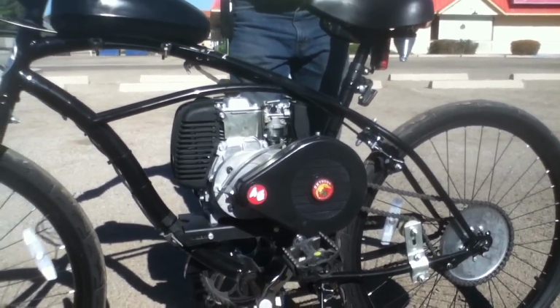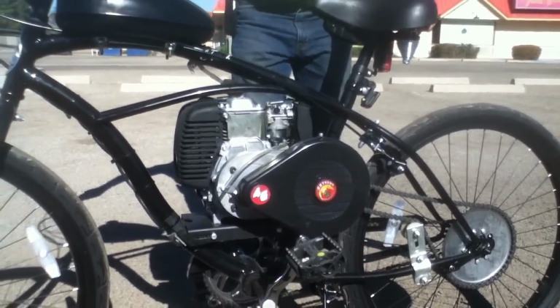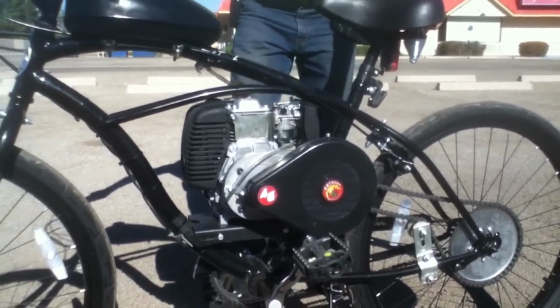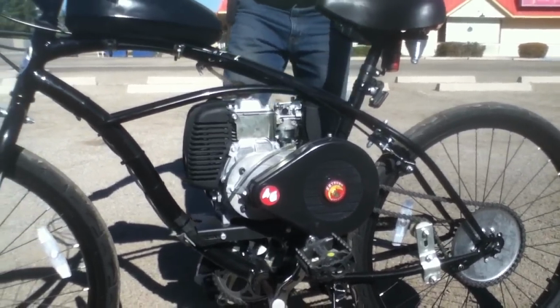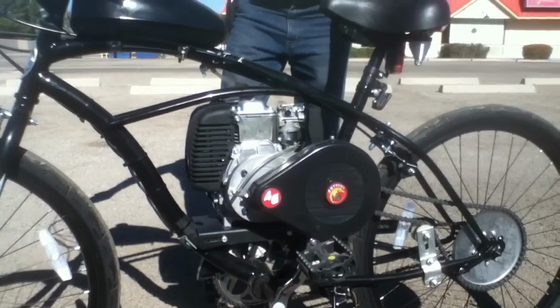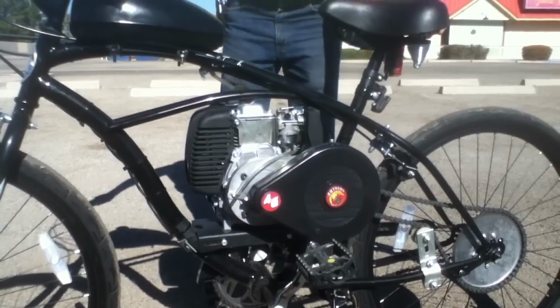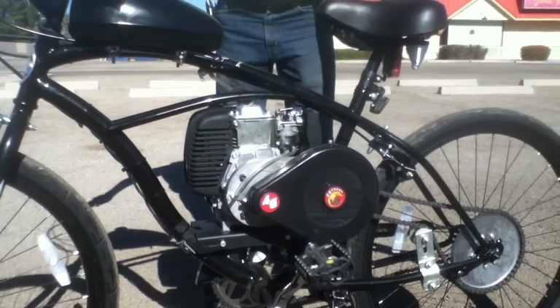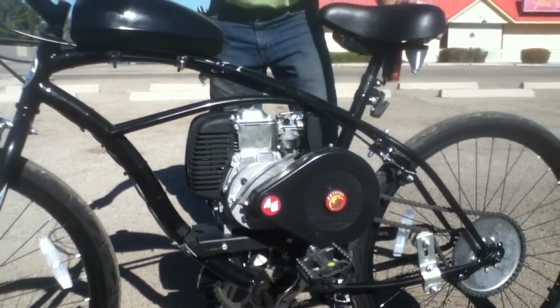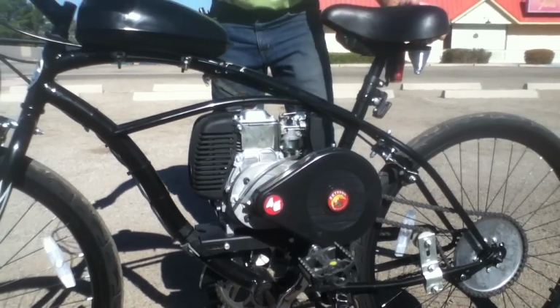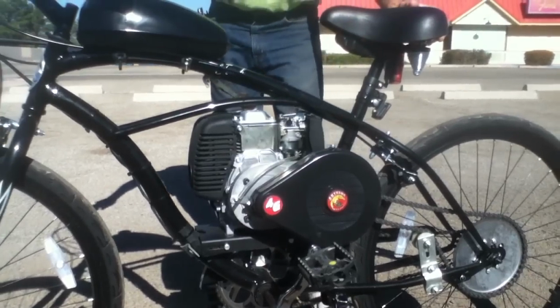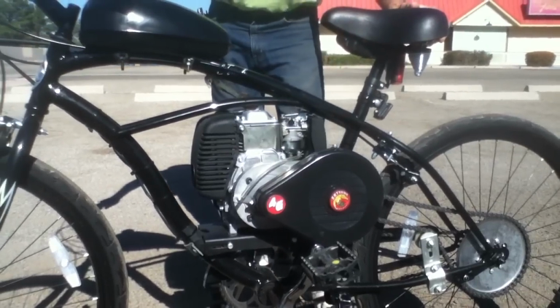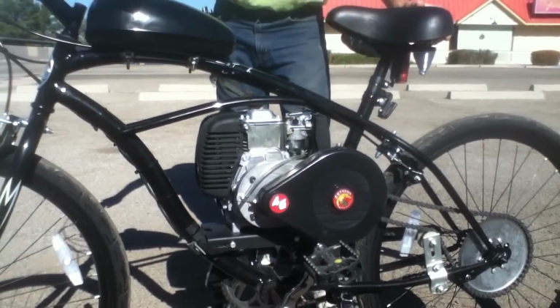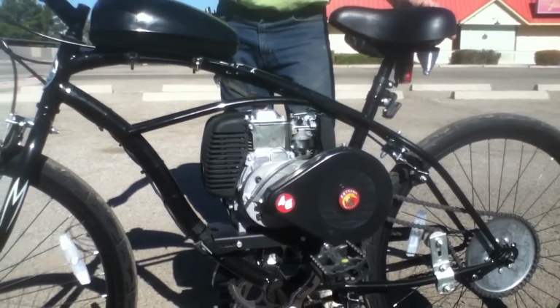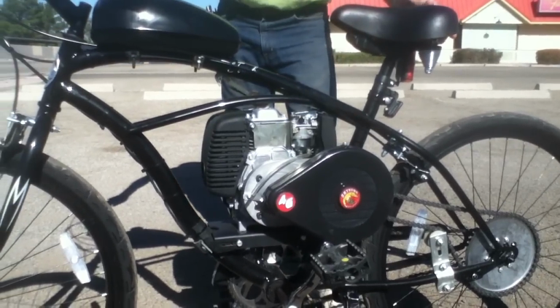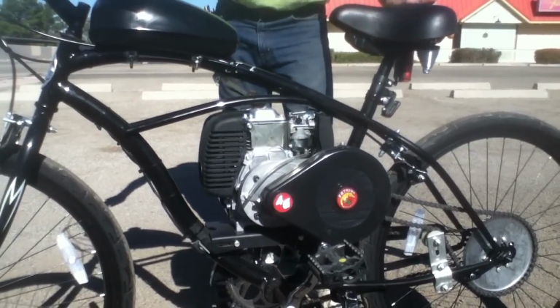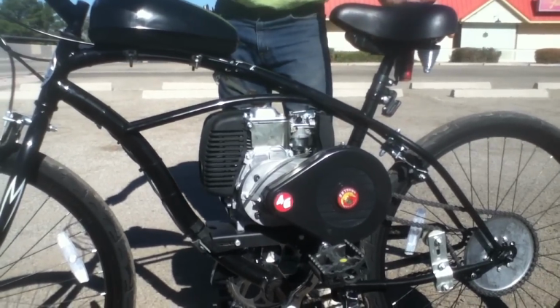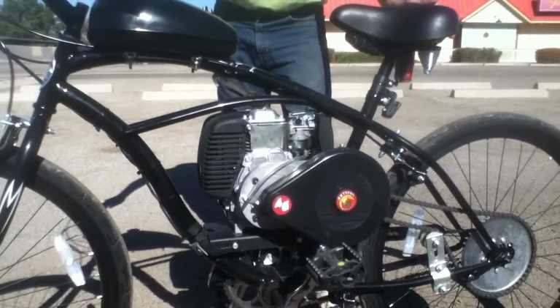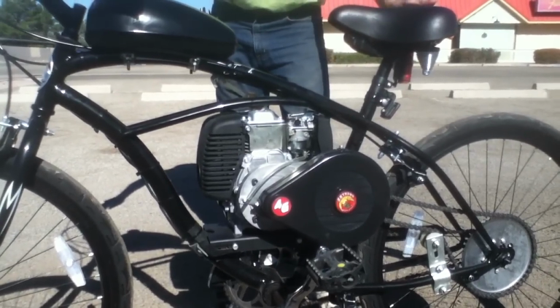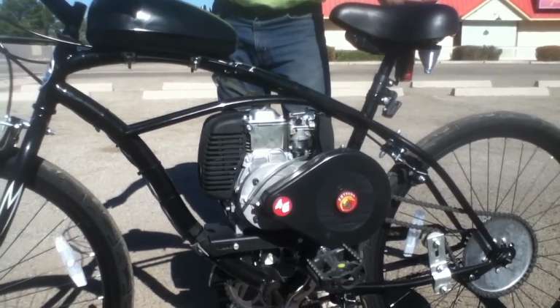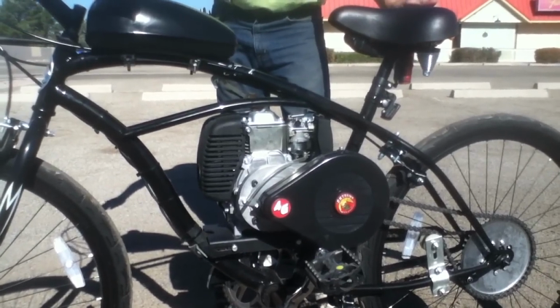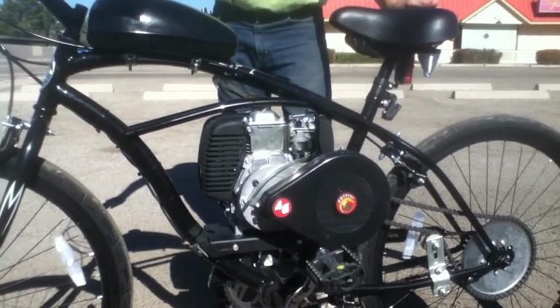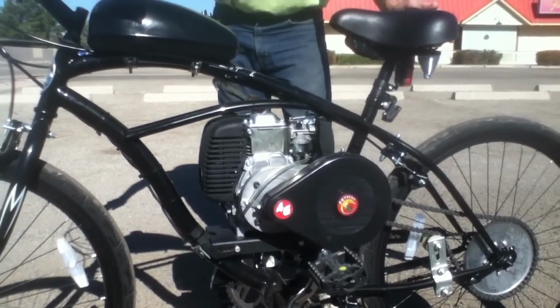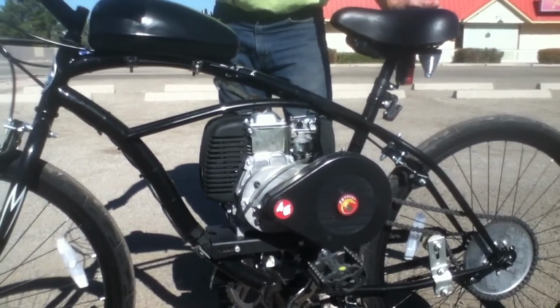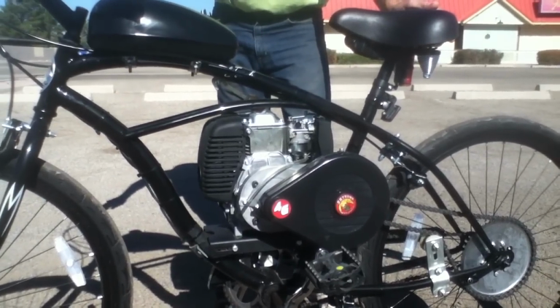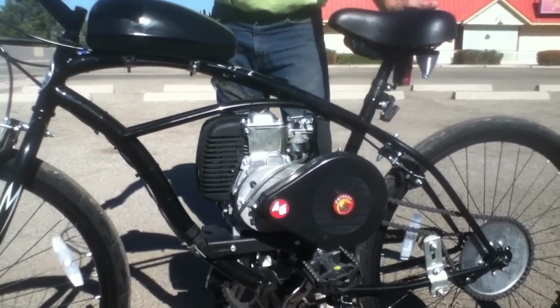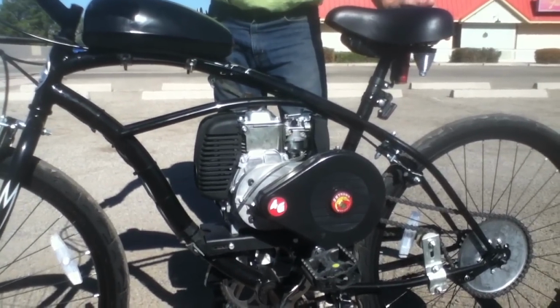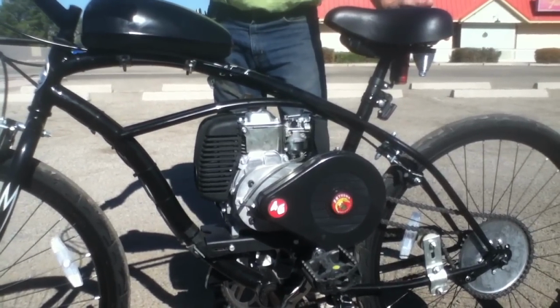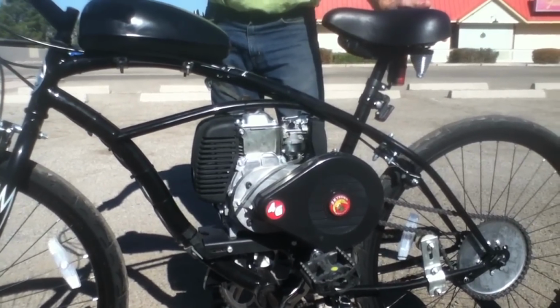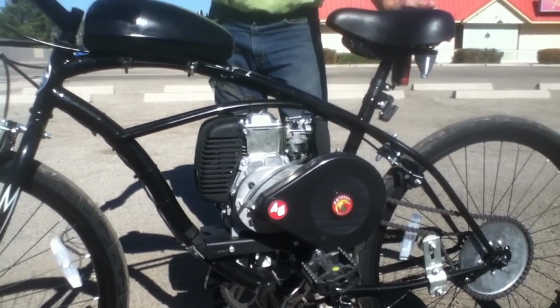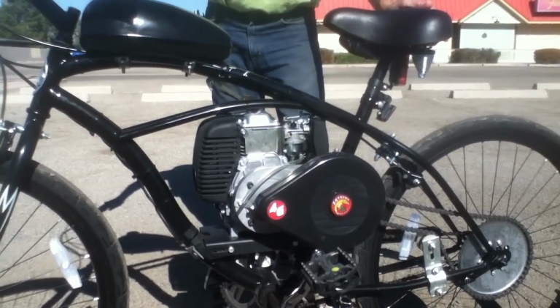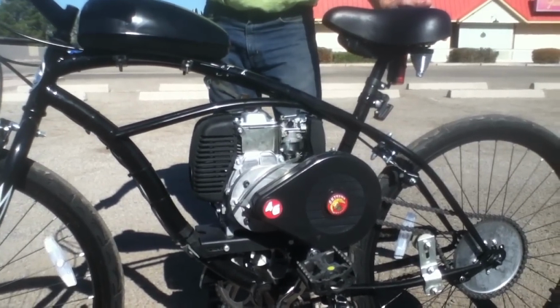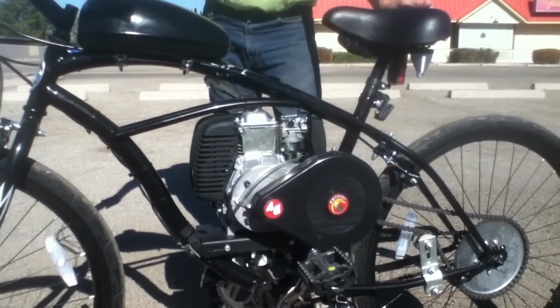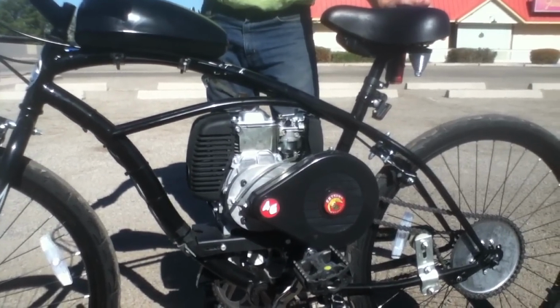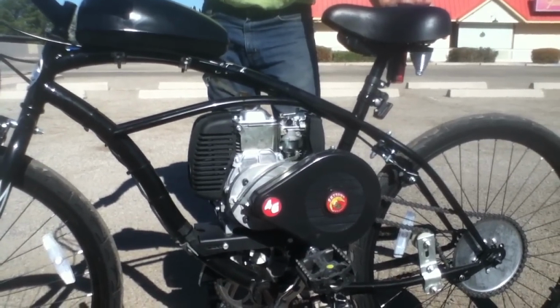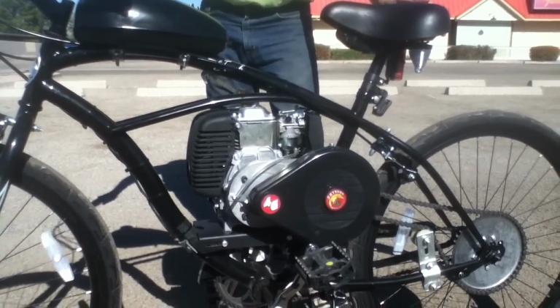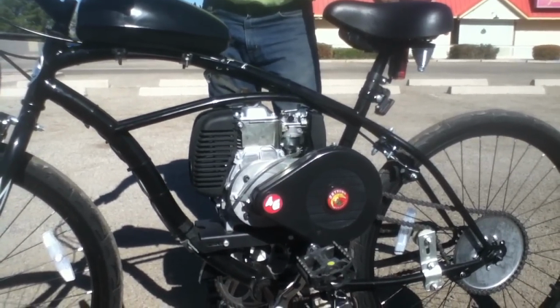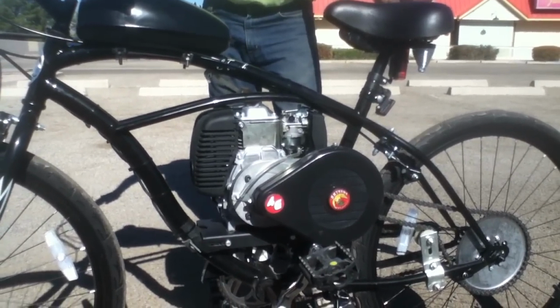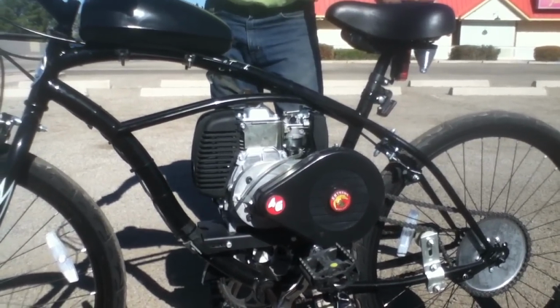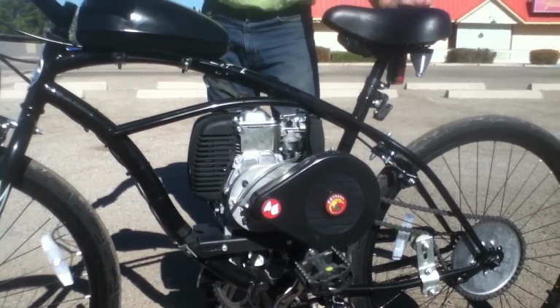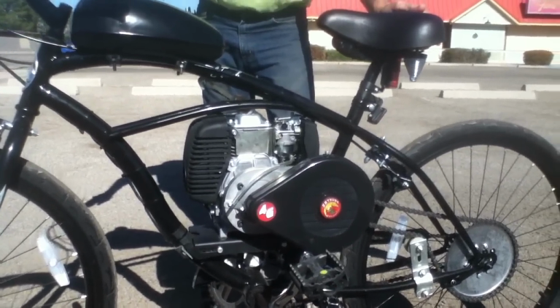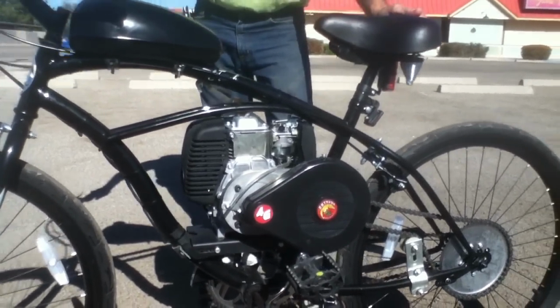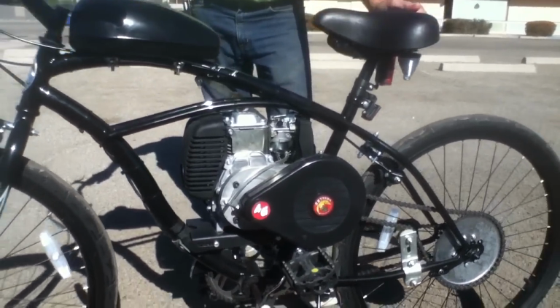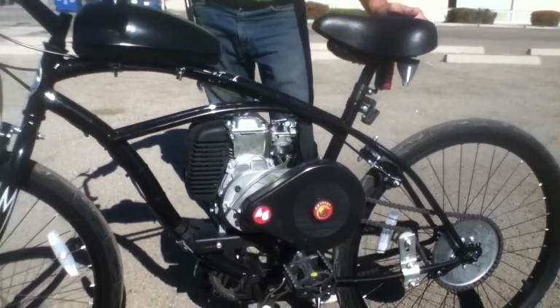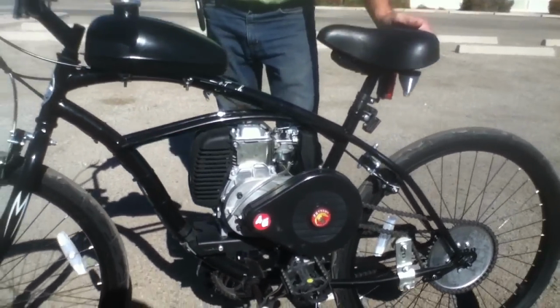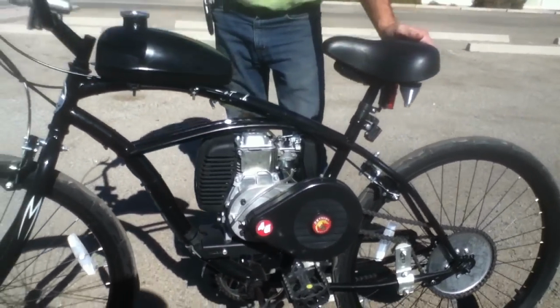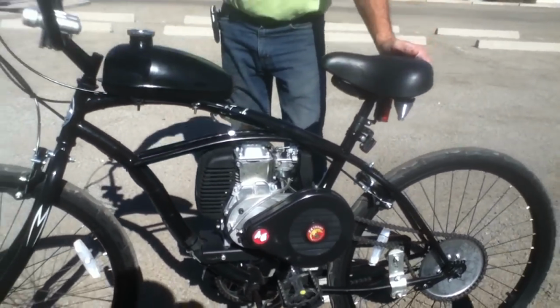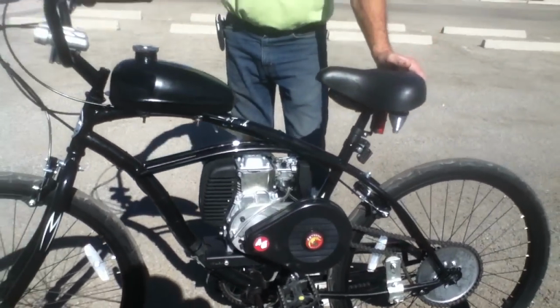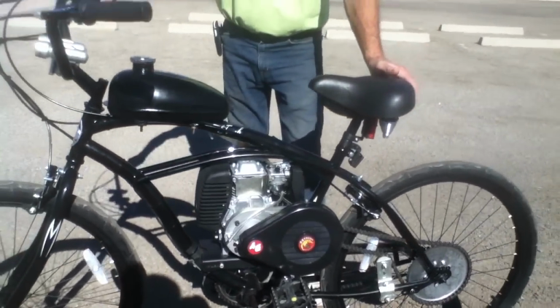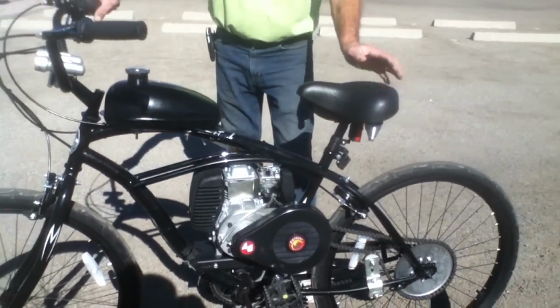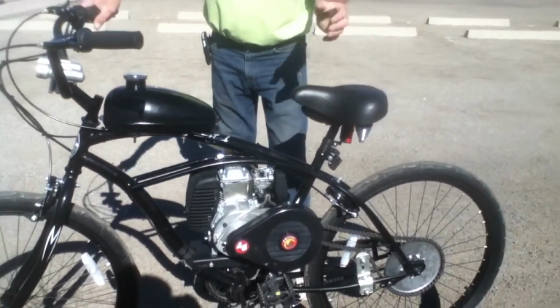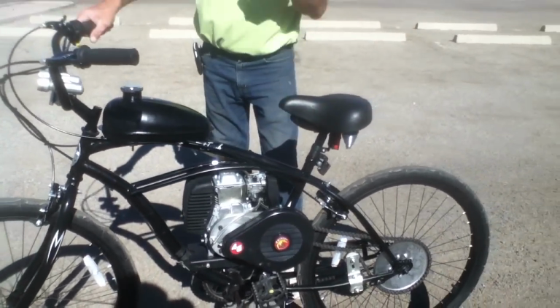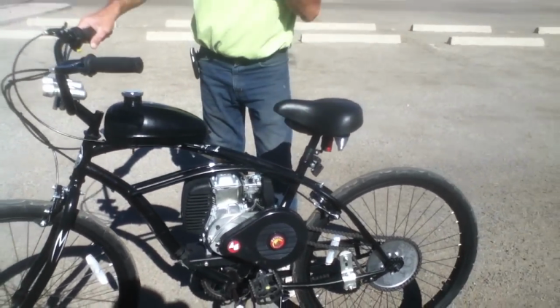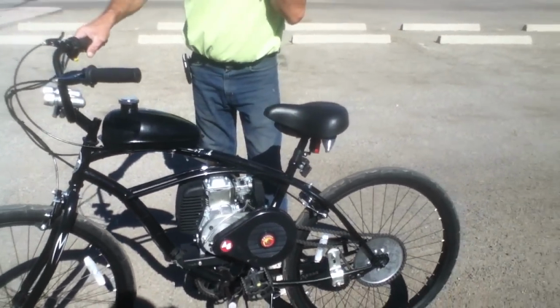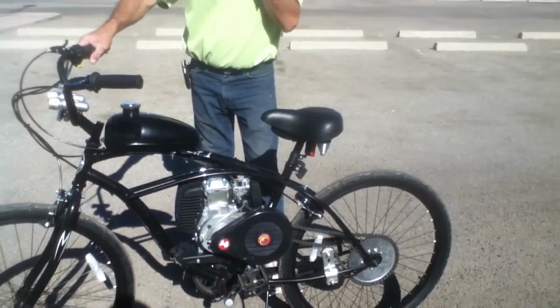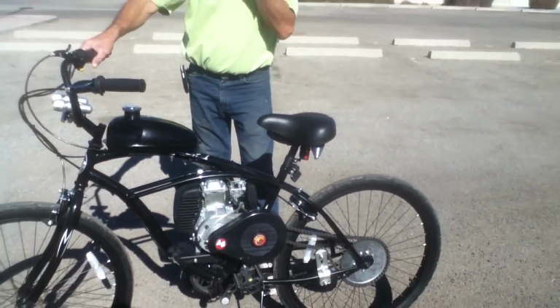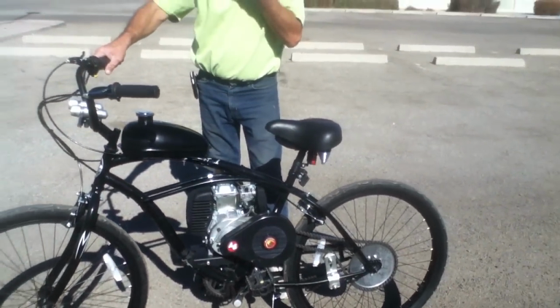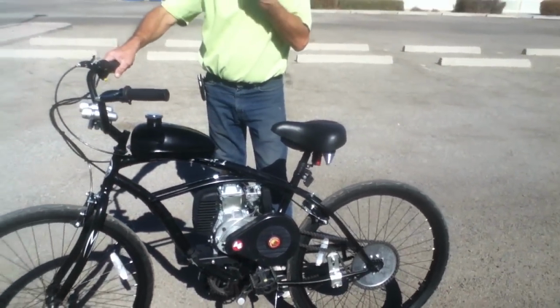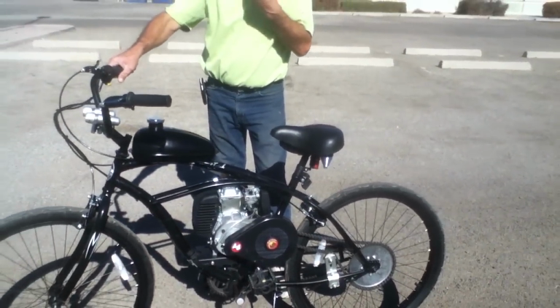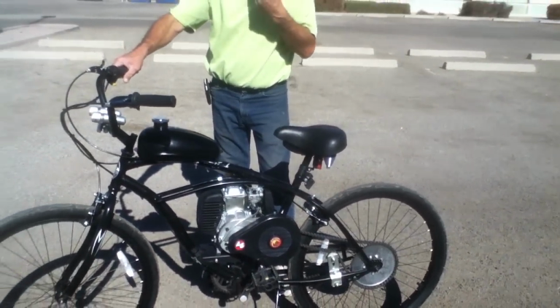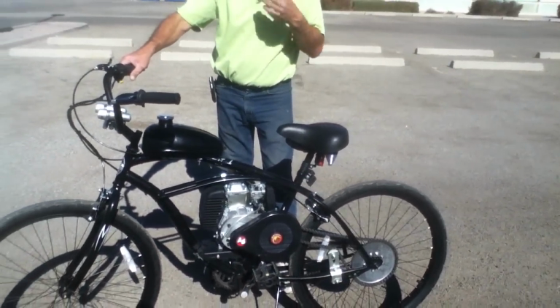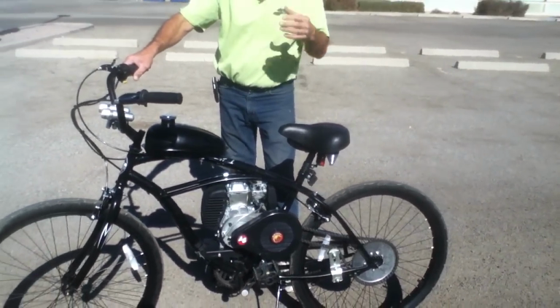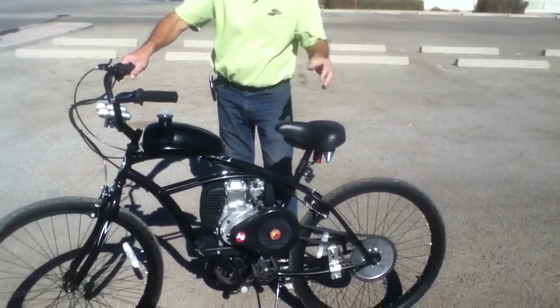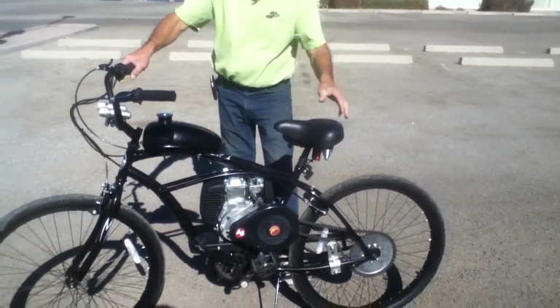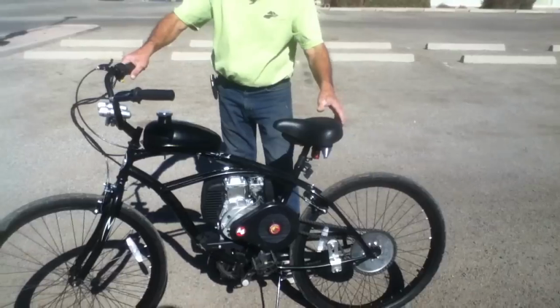This high-quality four-stroke wash-in engine gets 150 miles per gallon with a top speed of about 35 miles per hour.